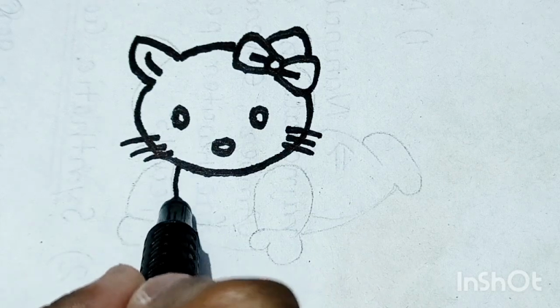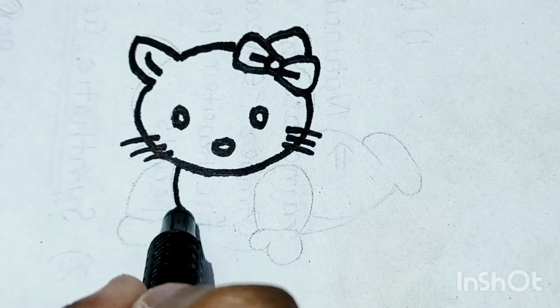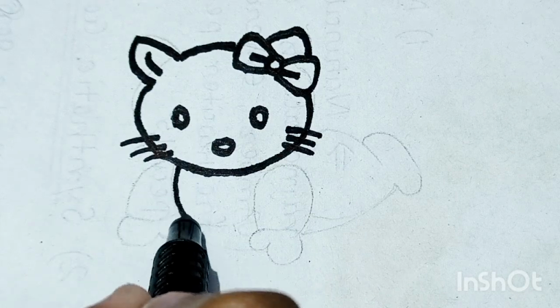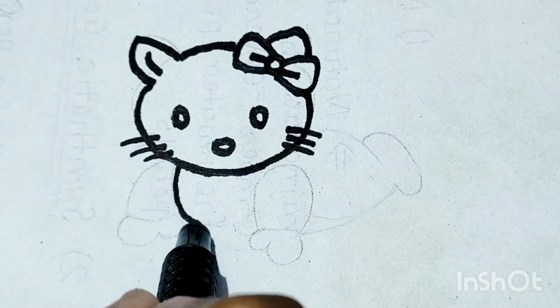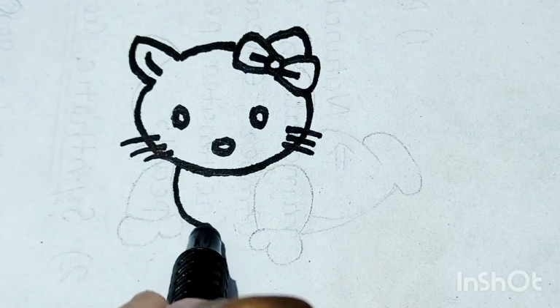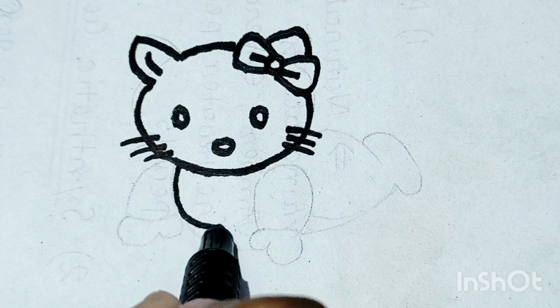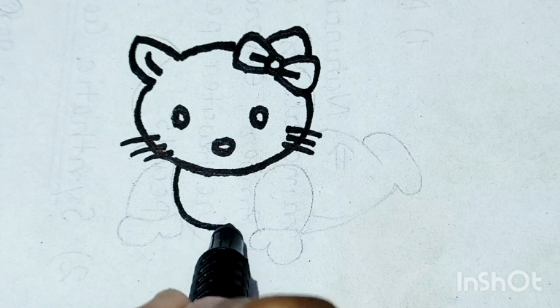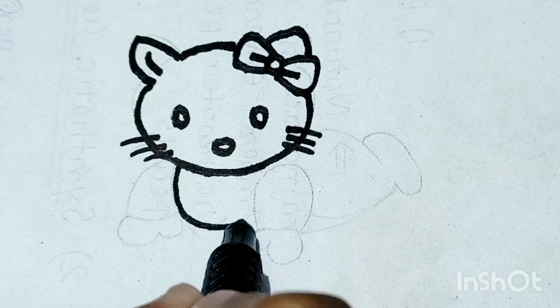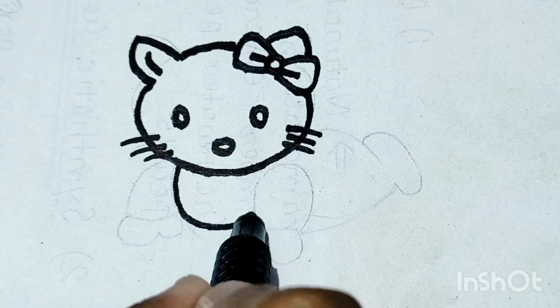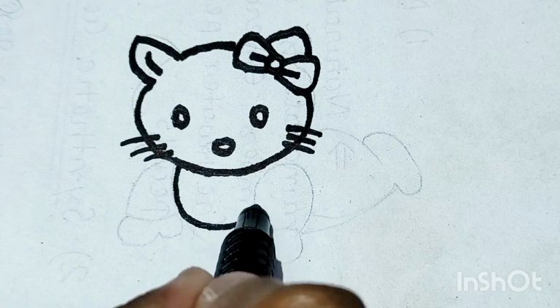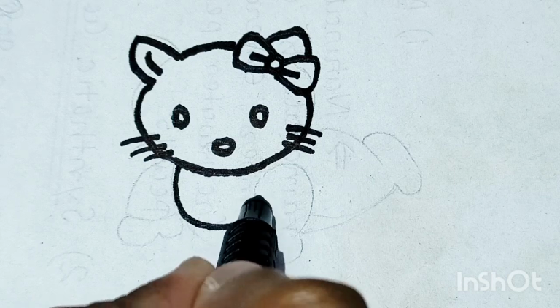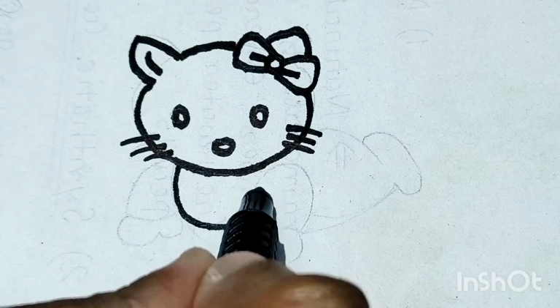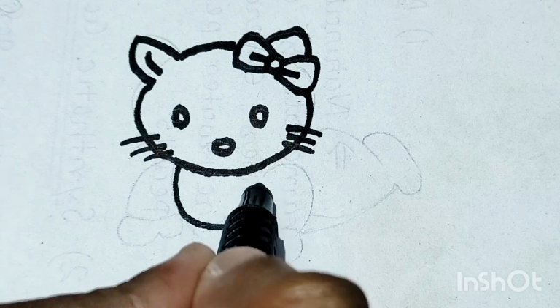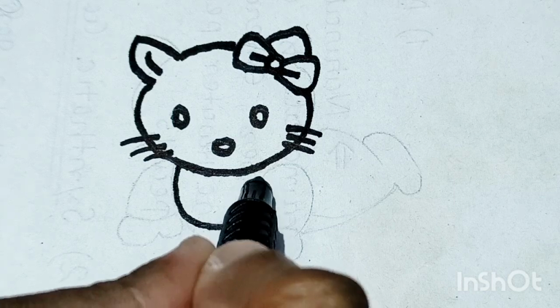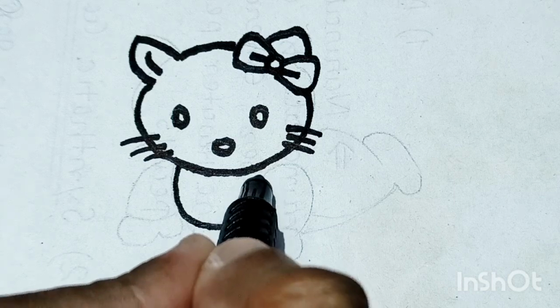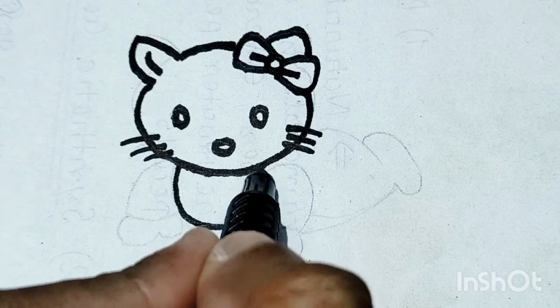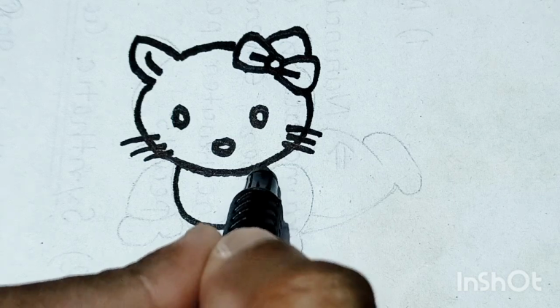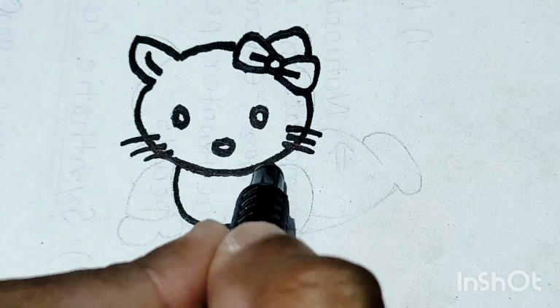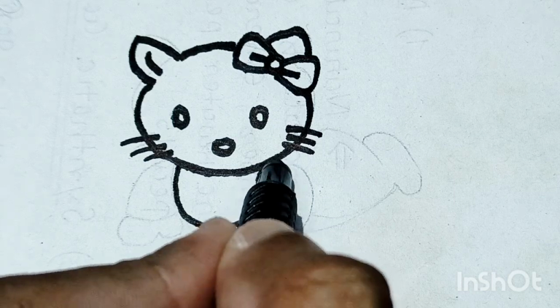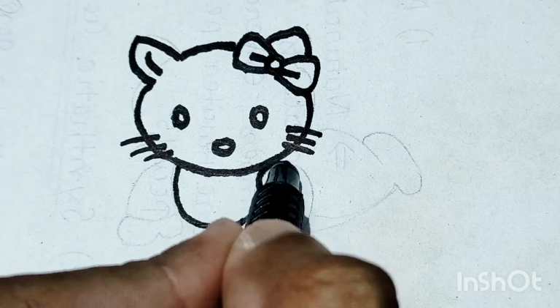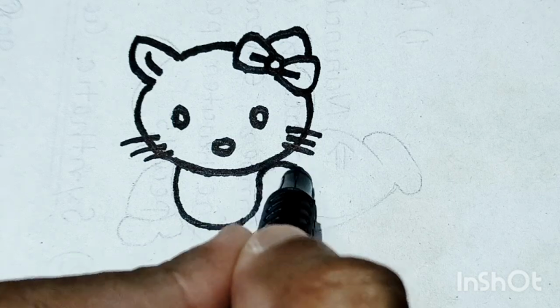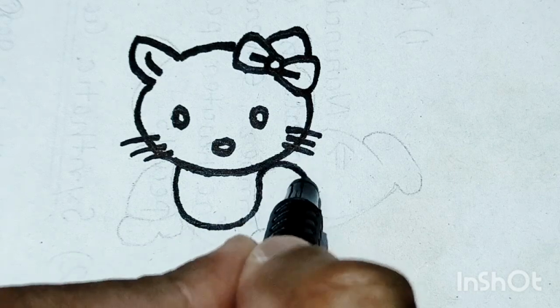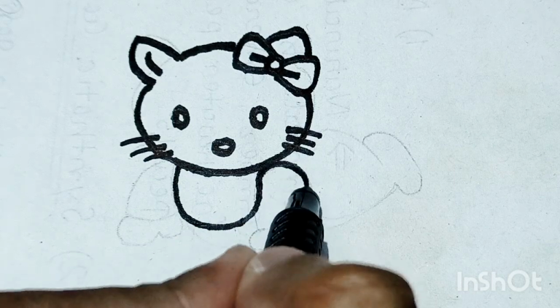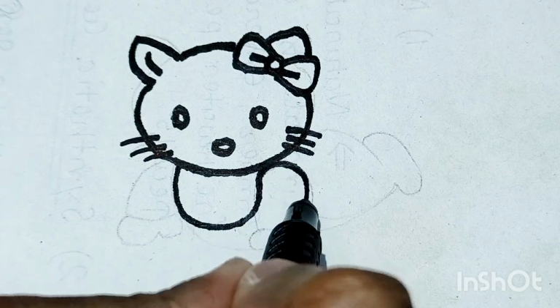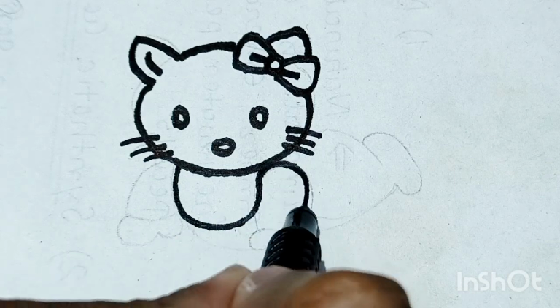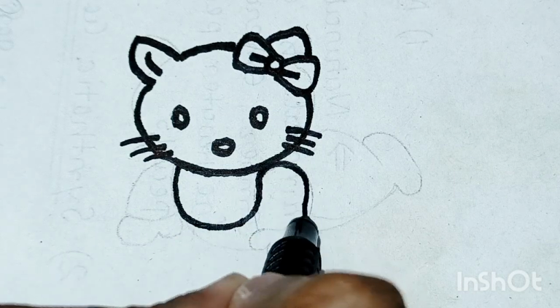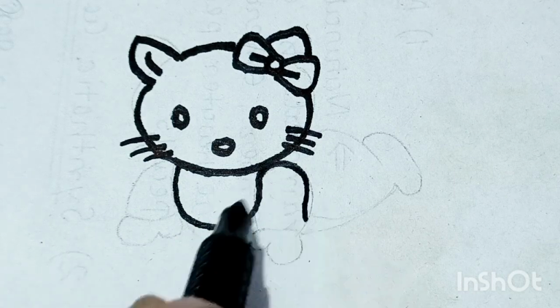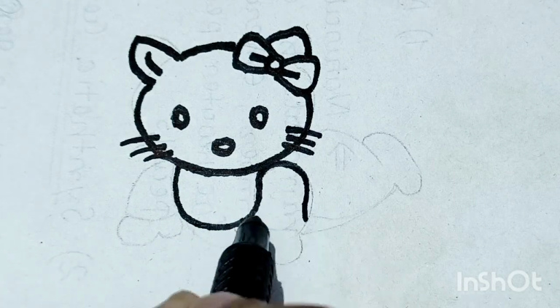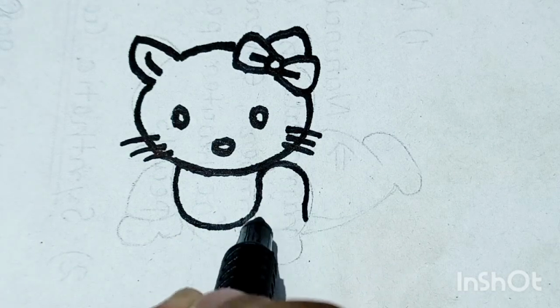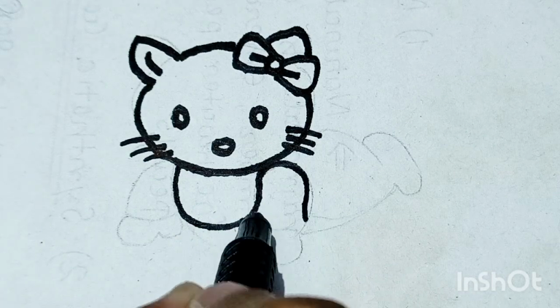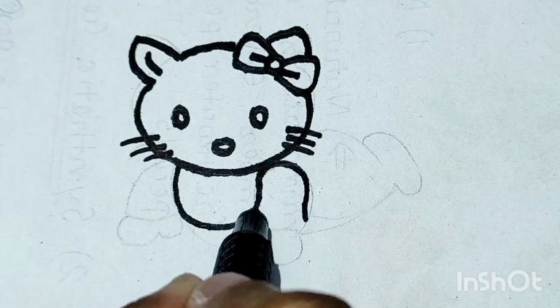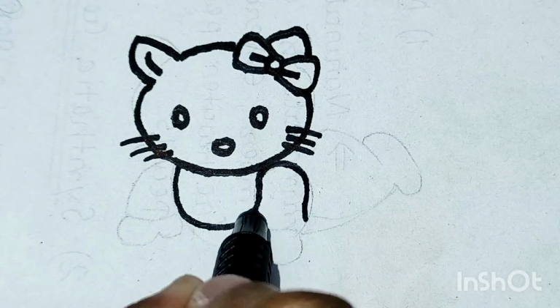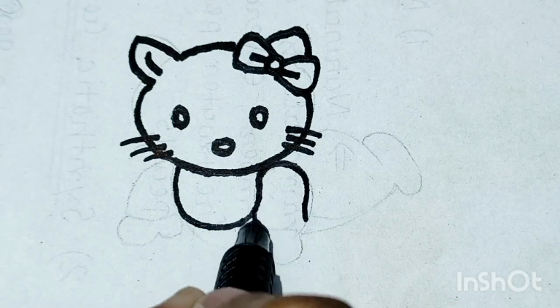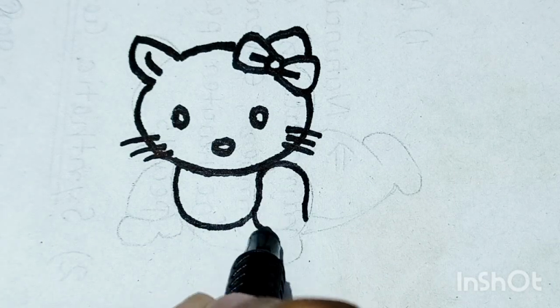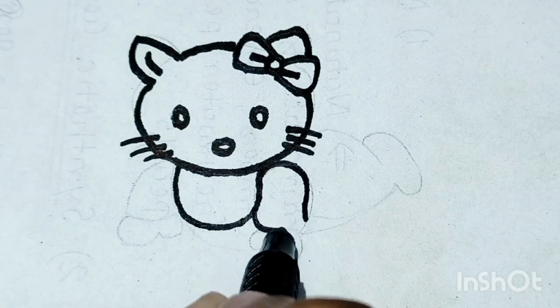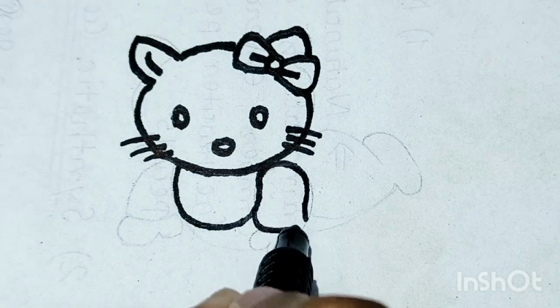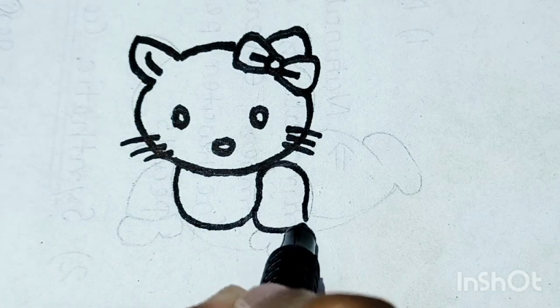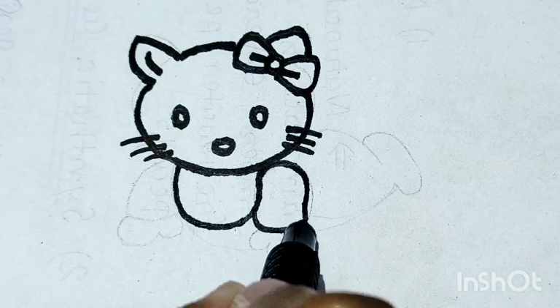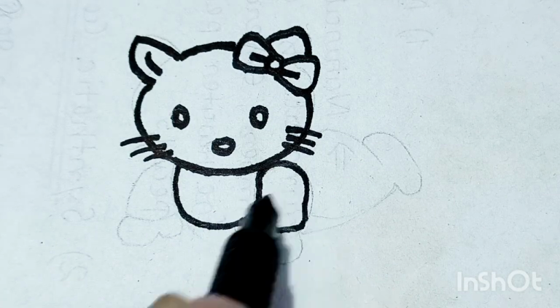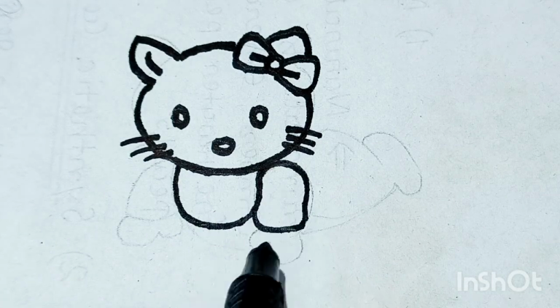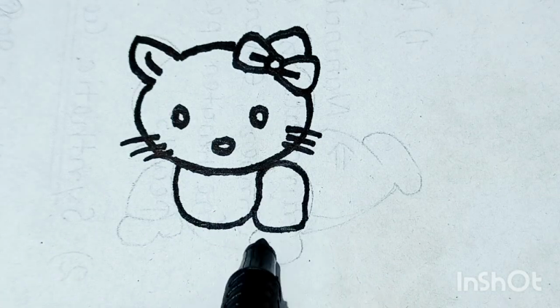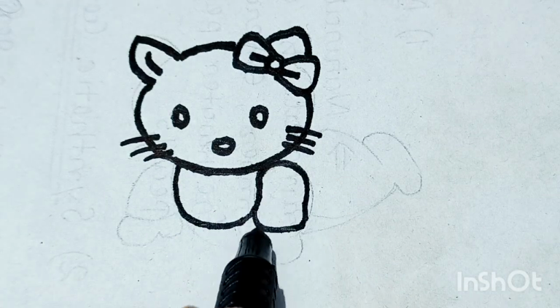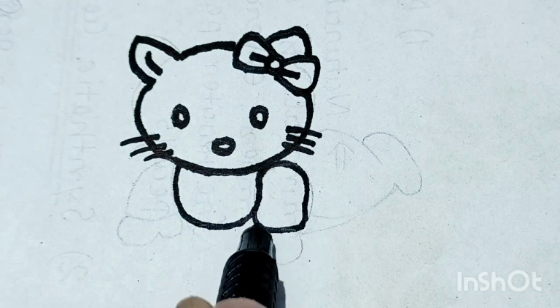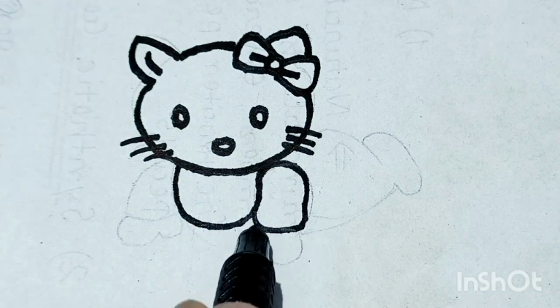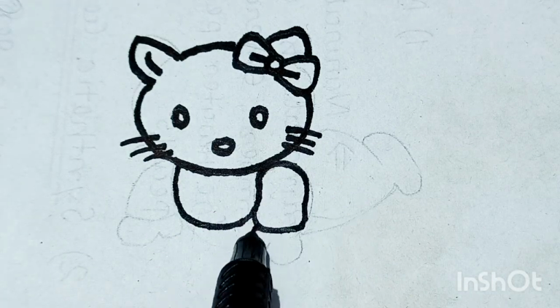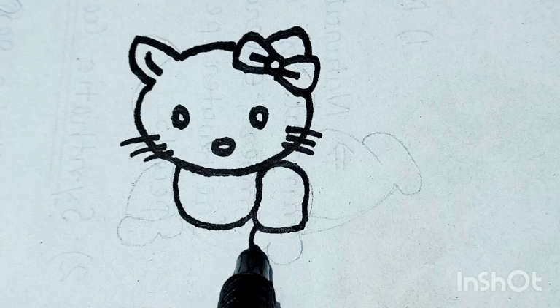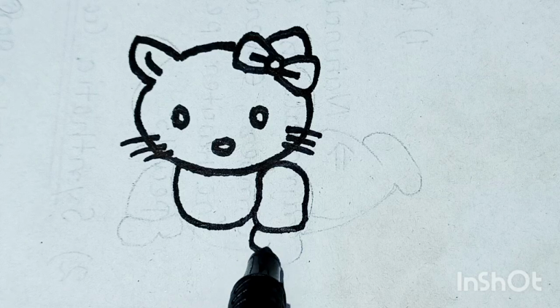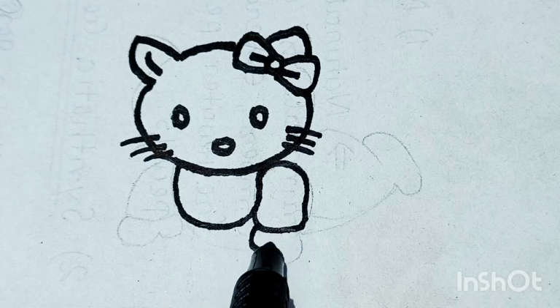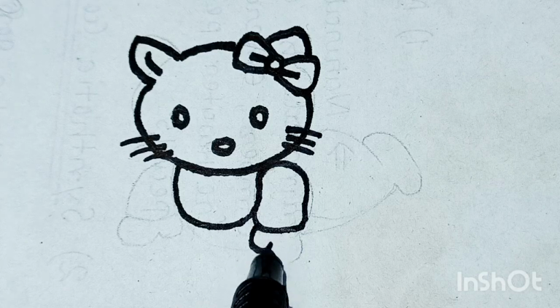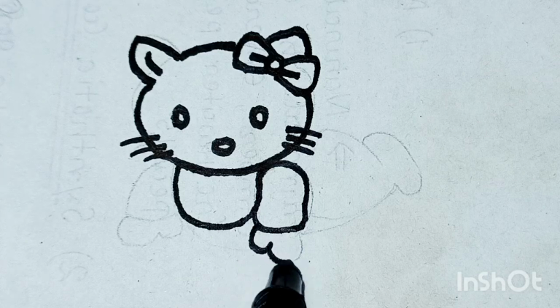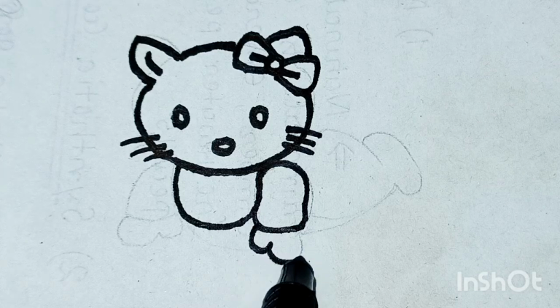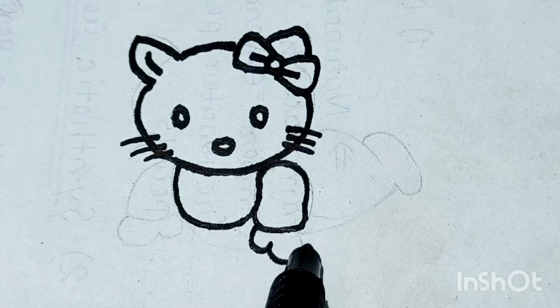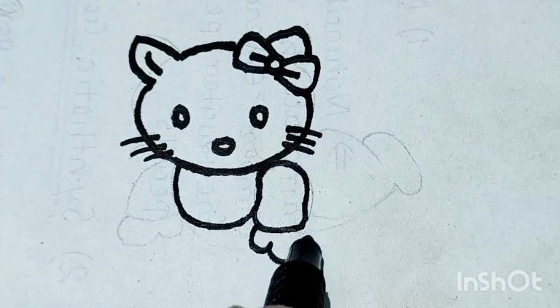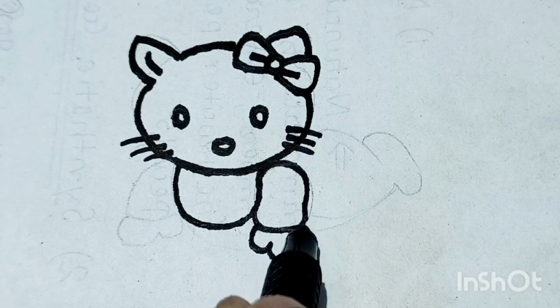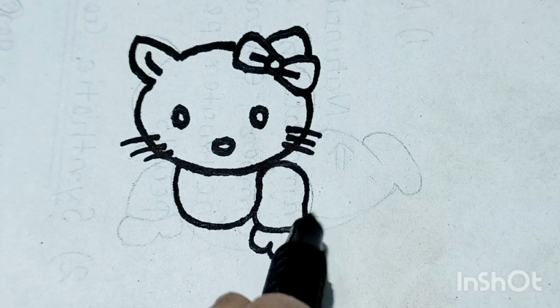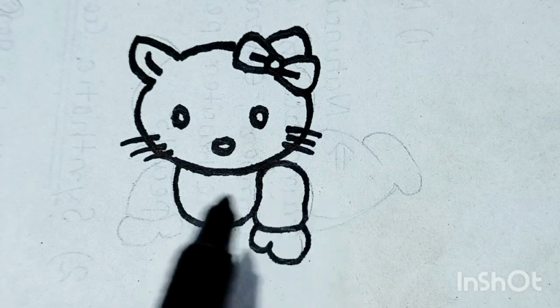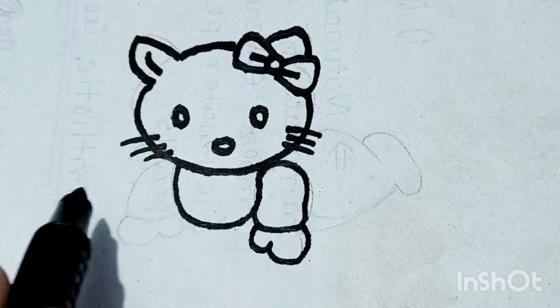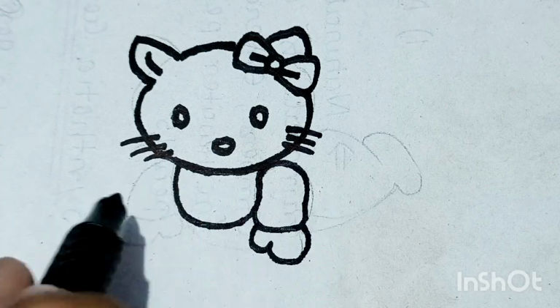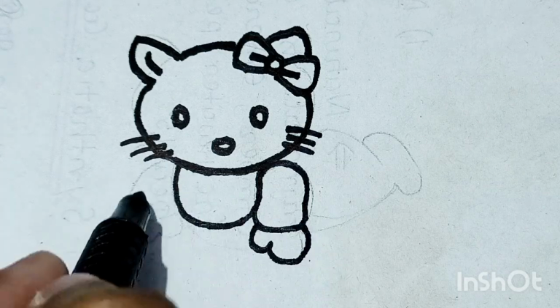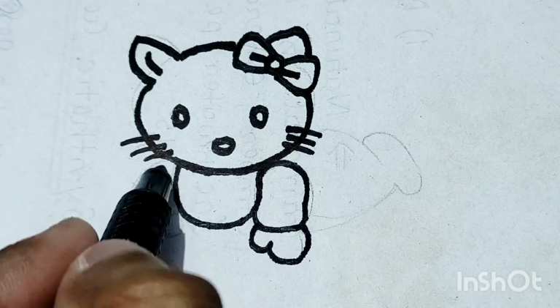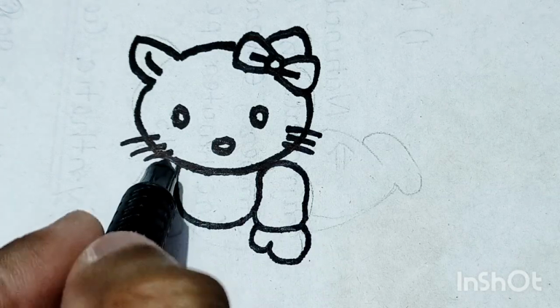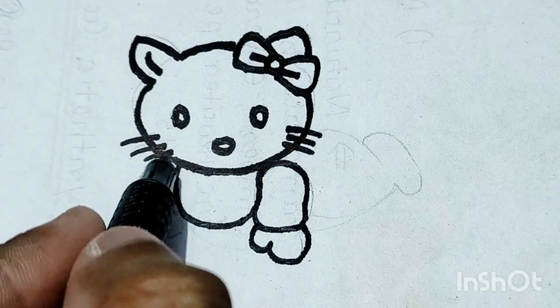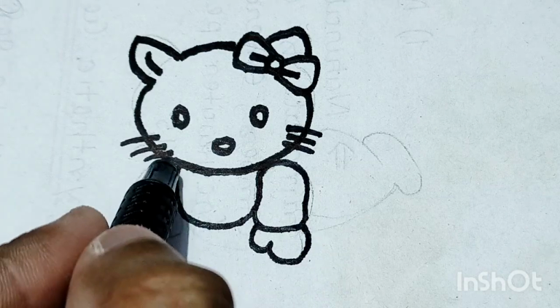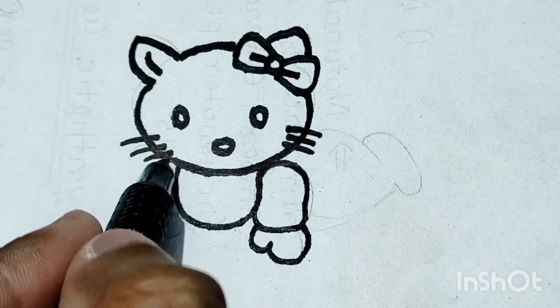Cows in the pasture, moo, moo, moo. Cows in the pasture, moo, moo, moo. Cows in the pasture, moo, moo, moo.